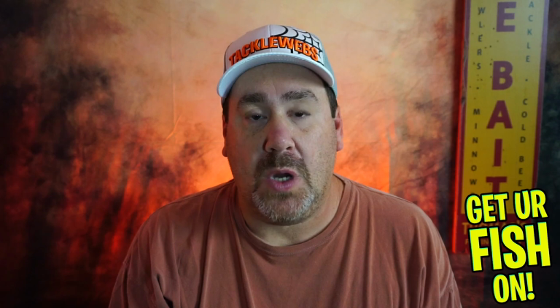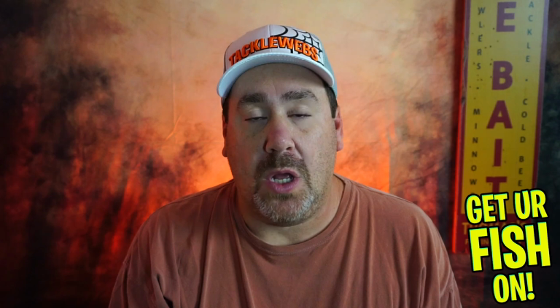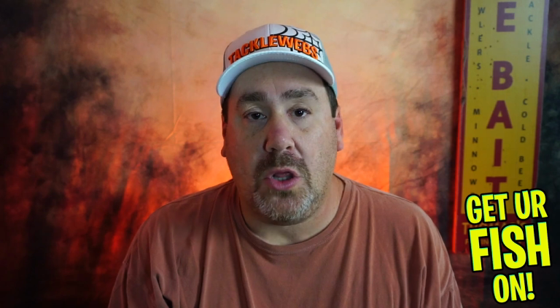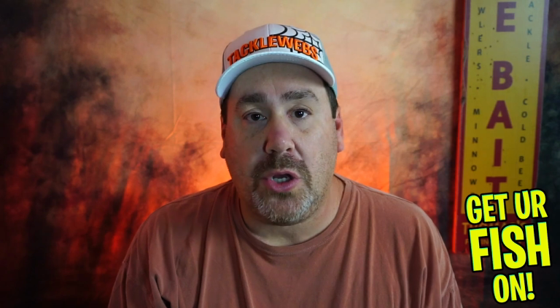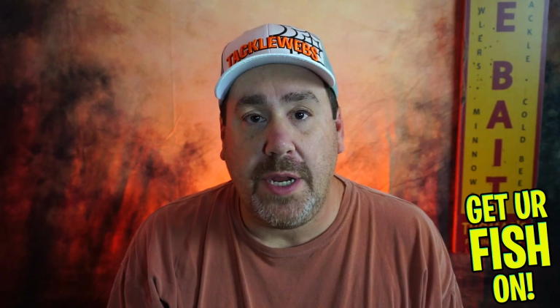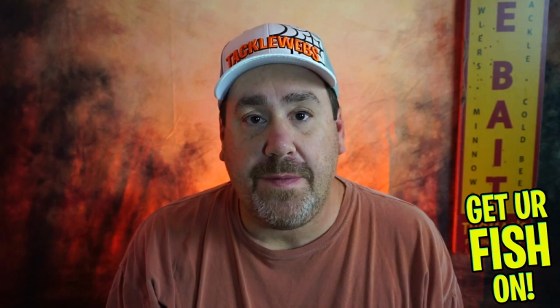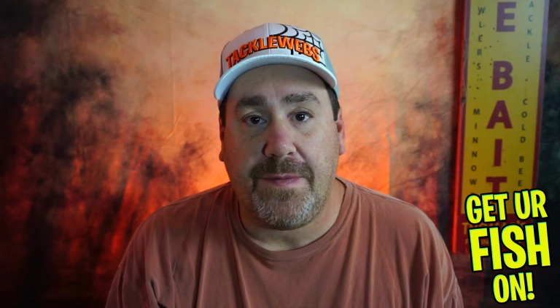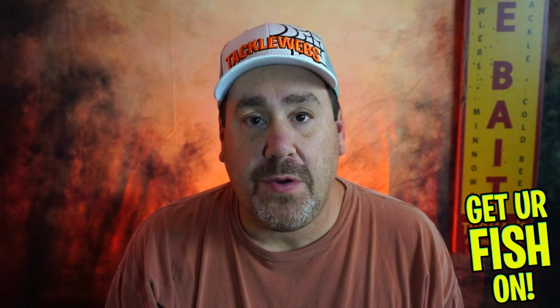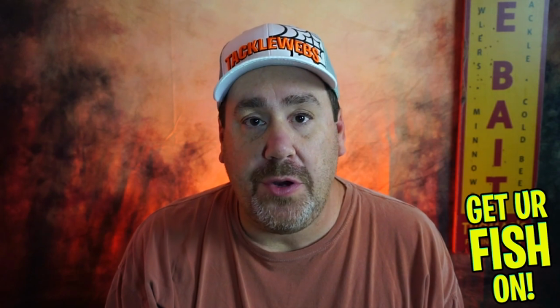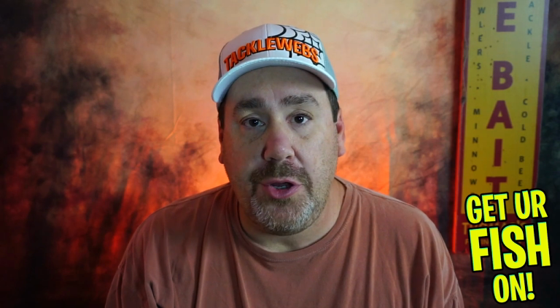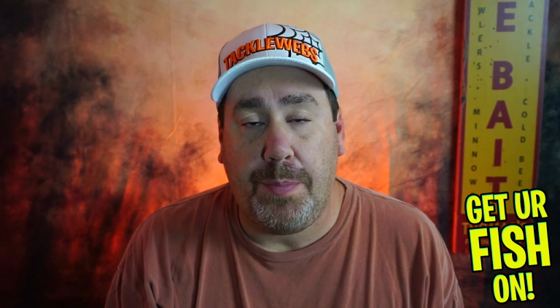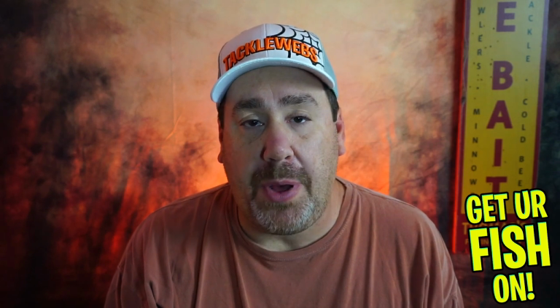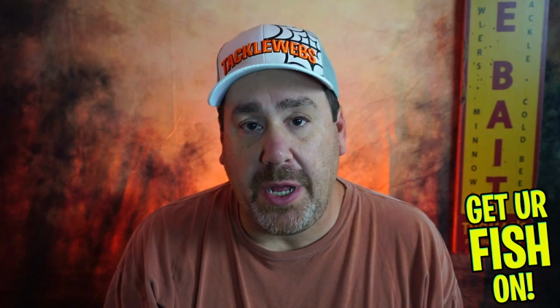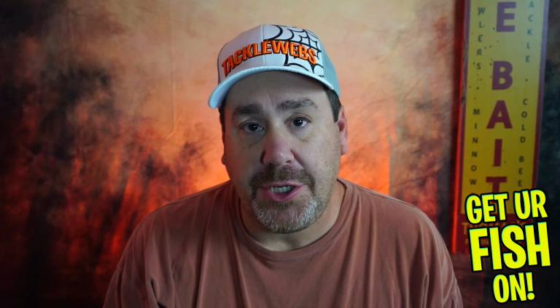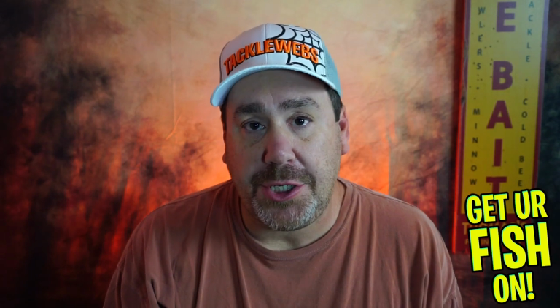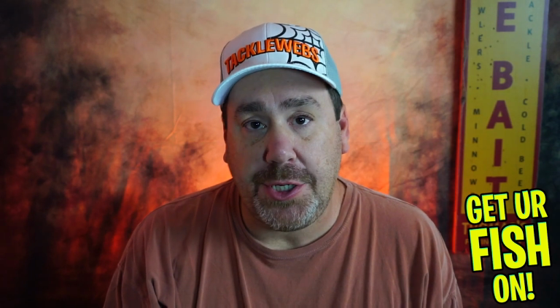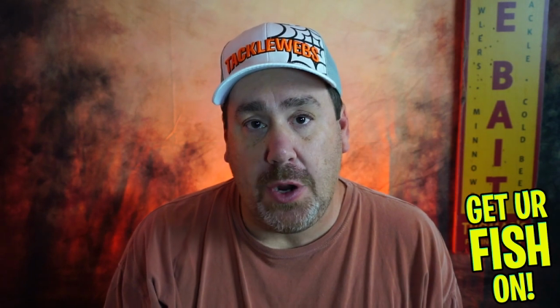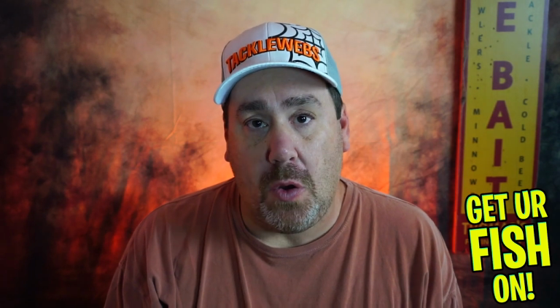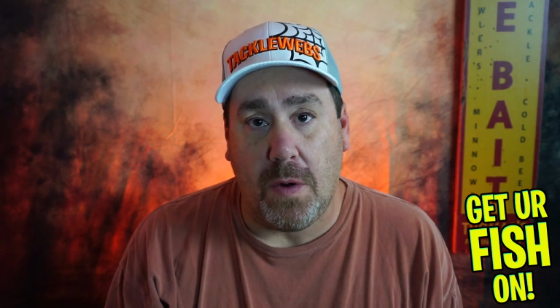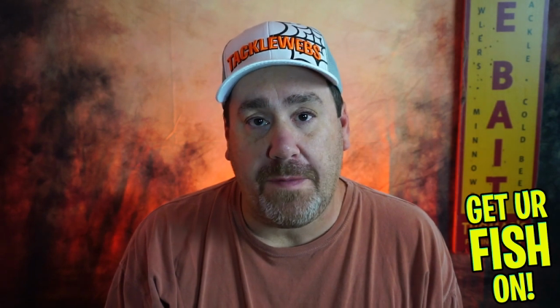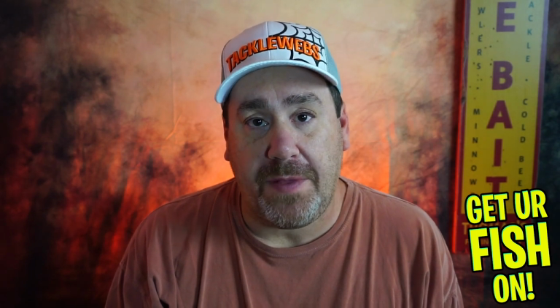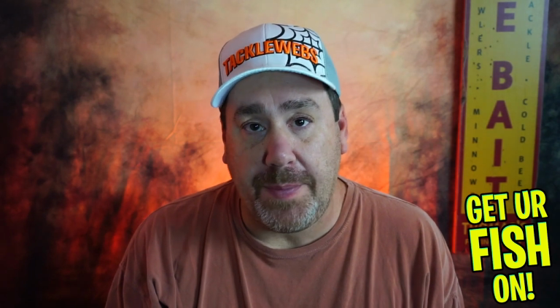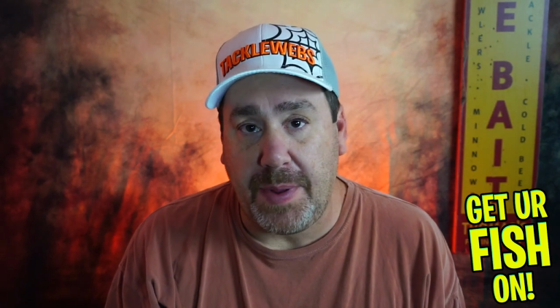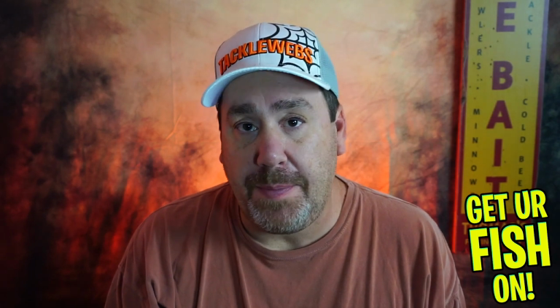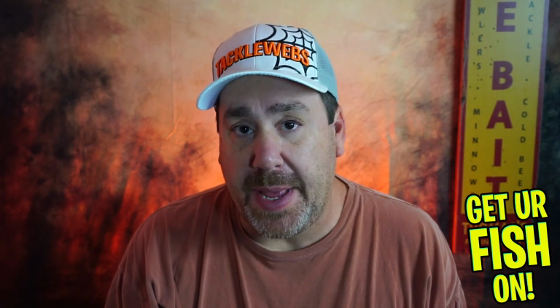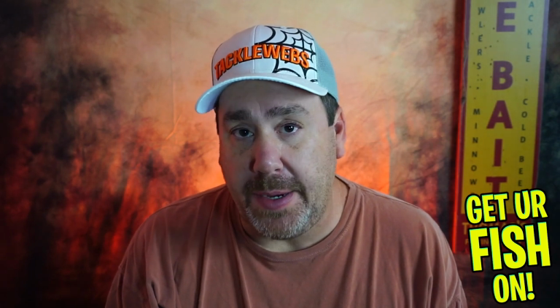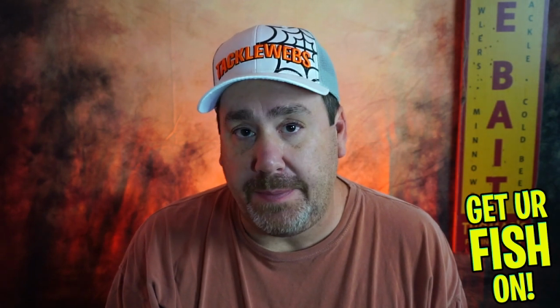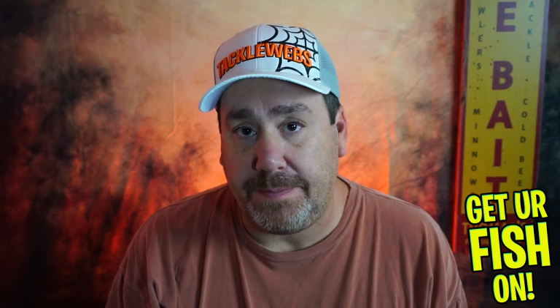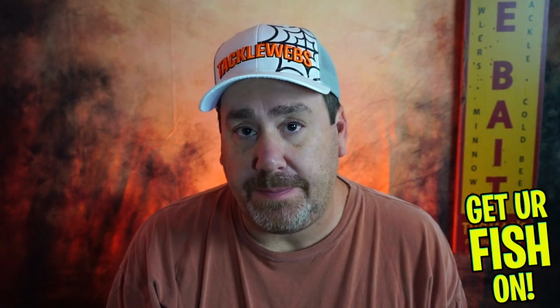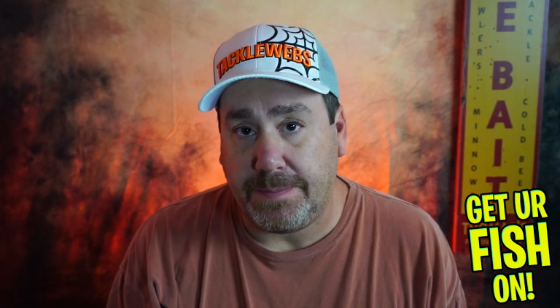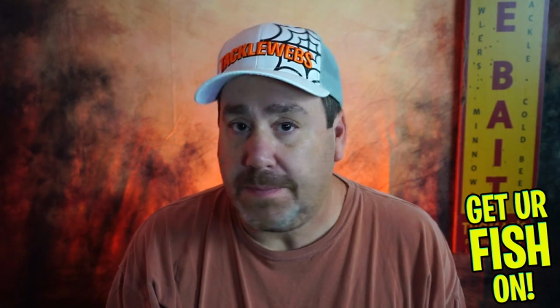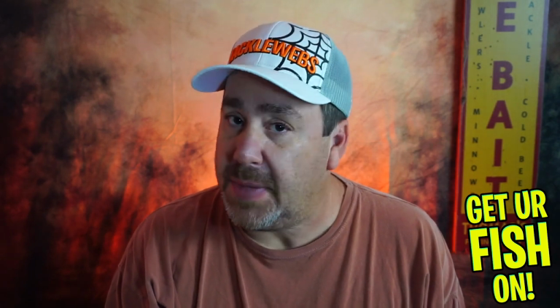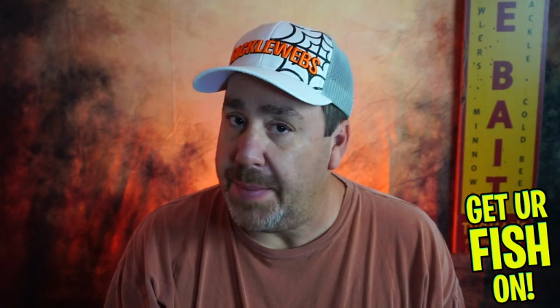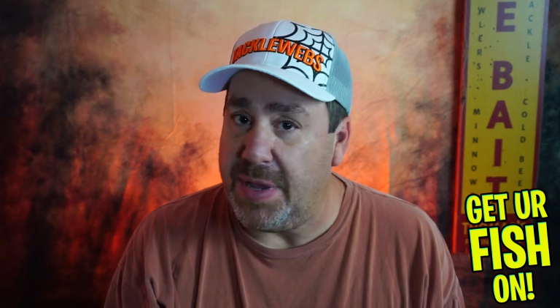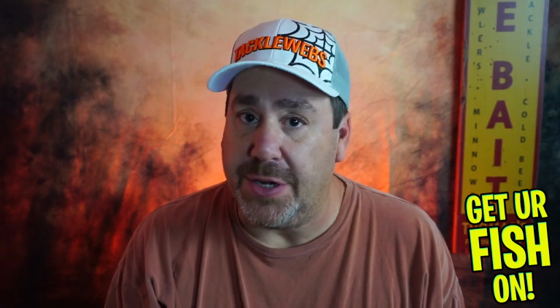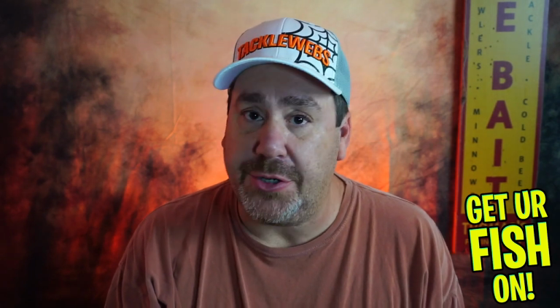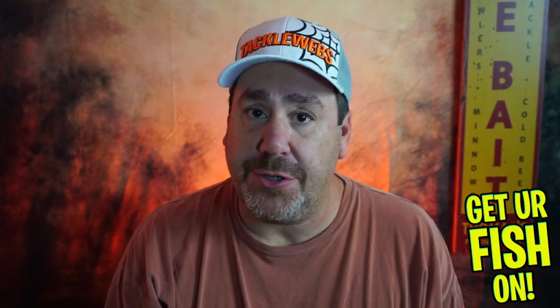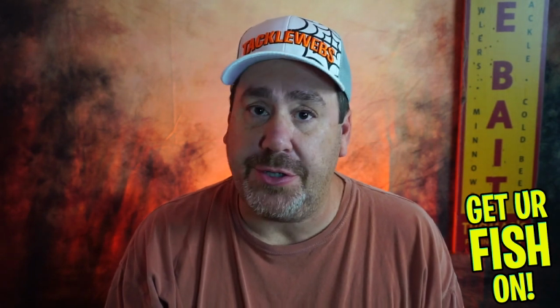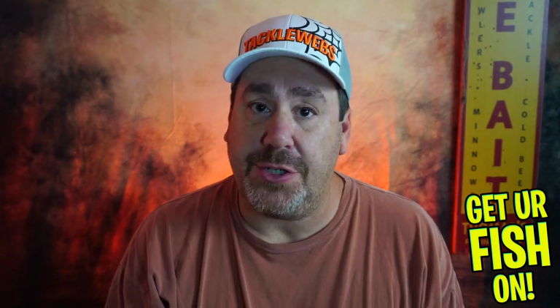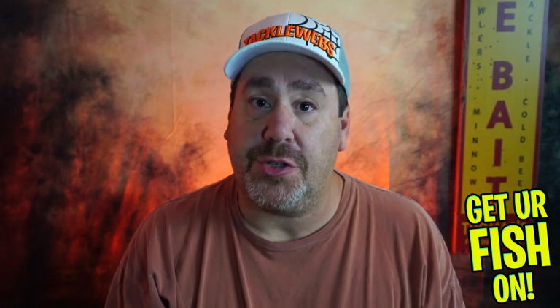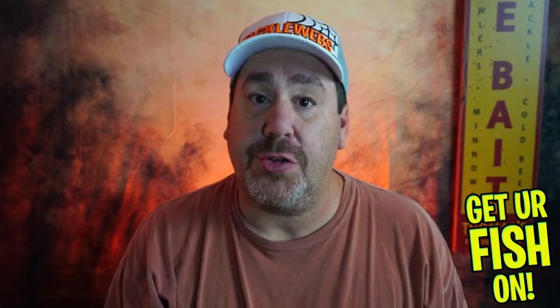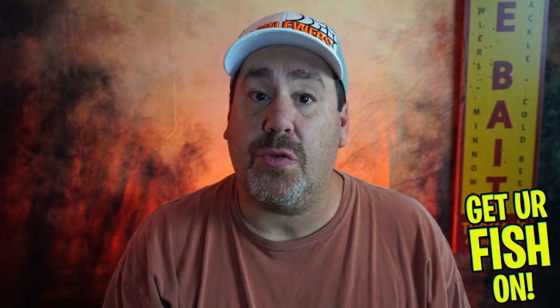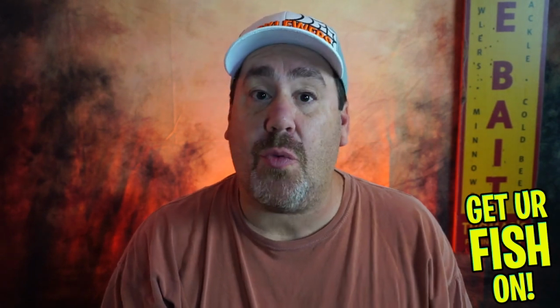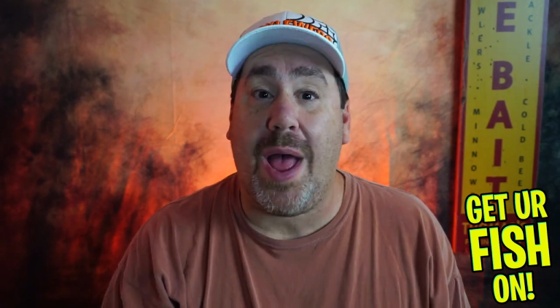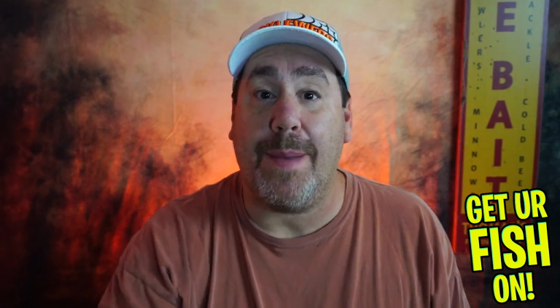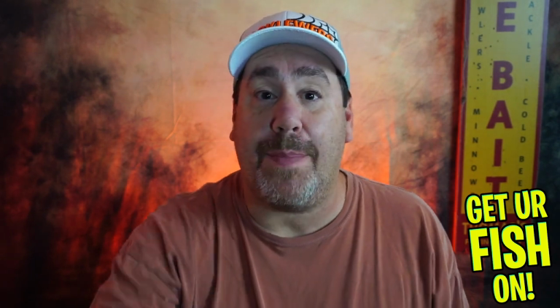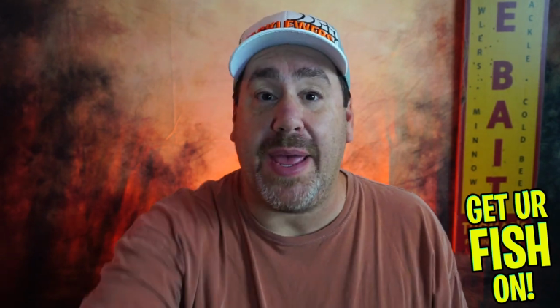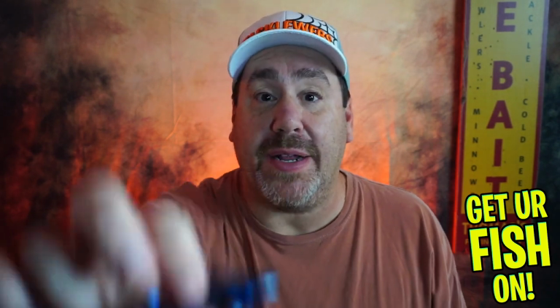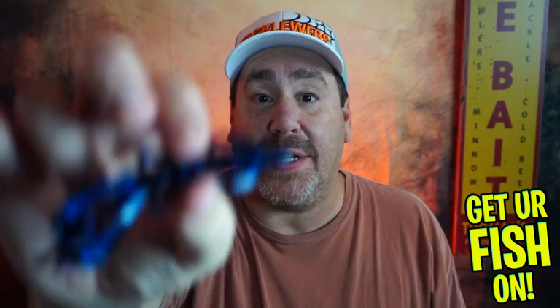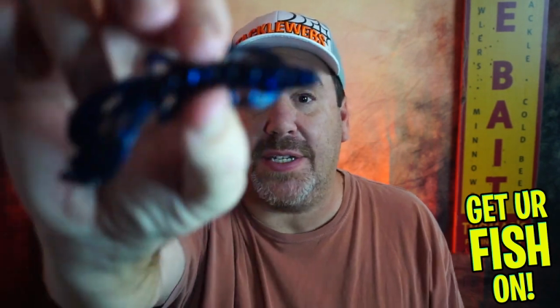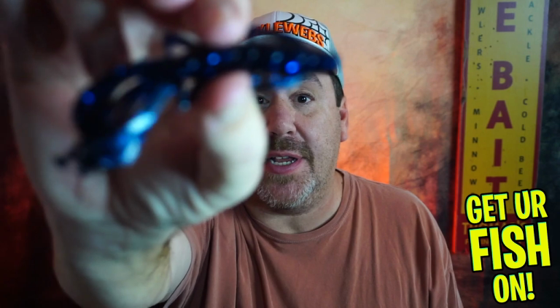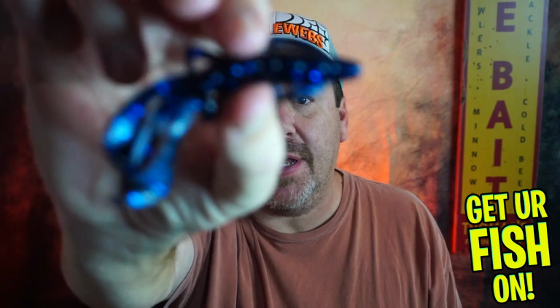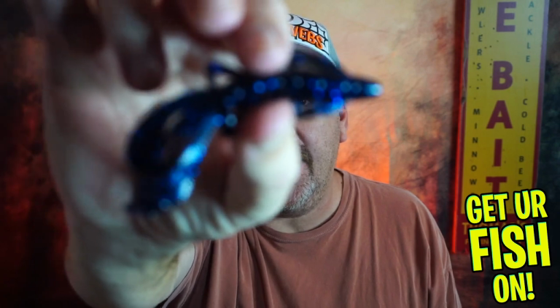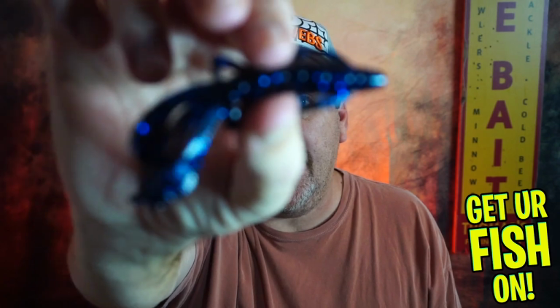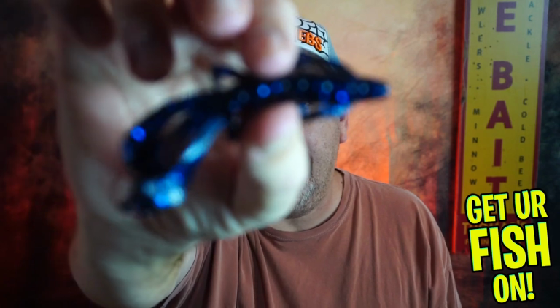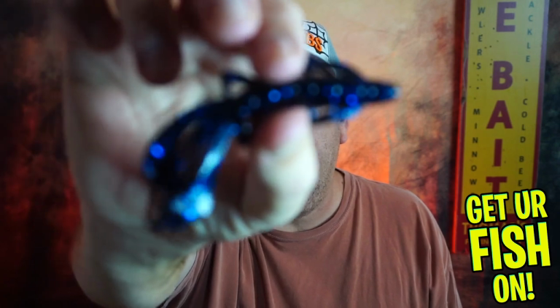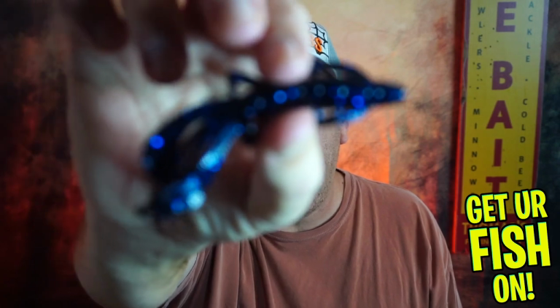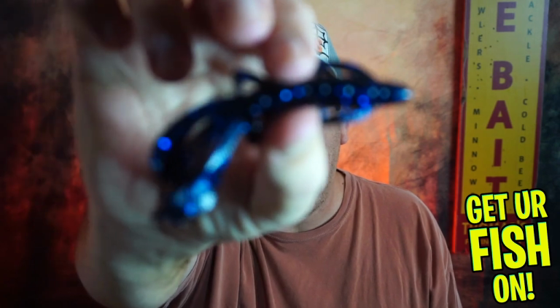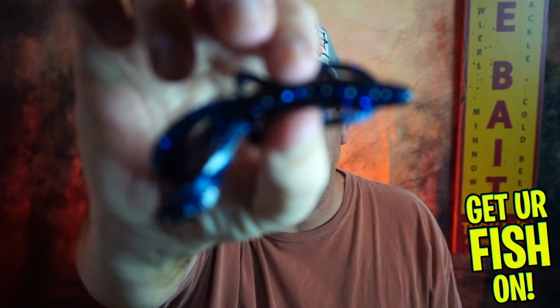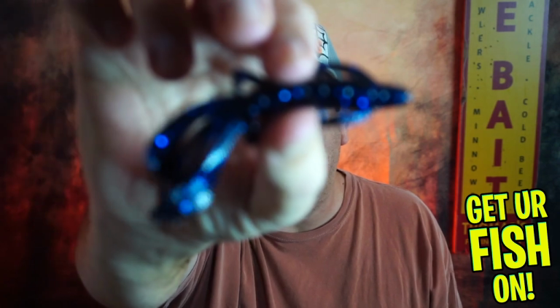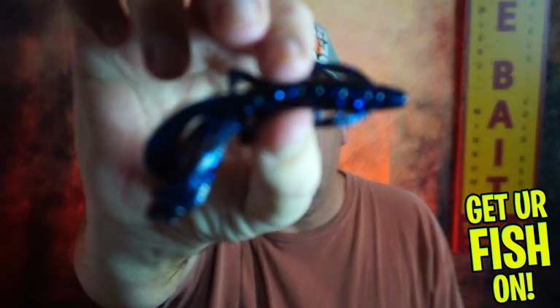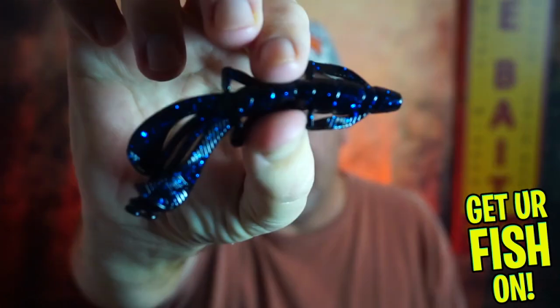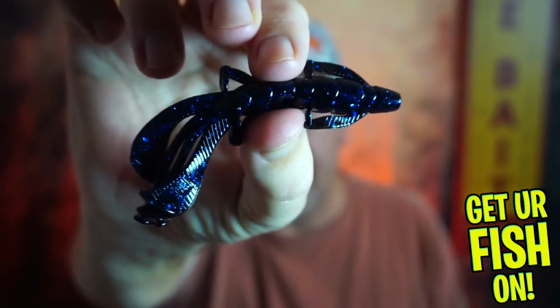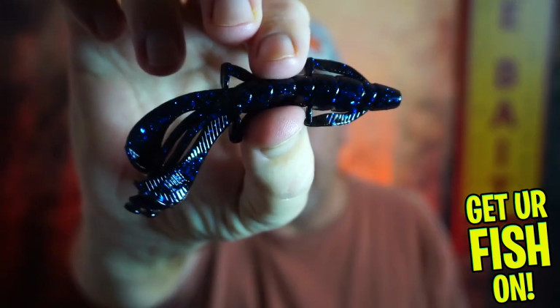Looking for a new punching or flipping bait? Let me introduce you to the Riot Baits Vigilante.